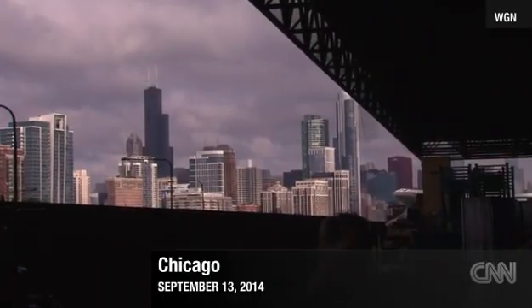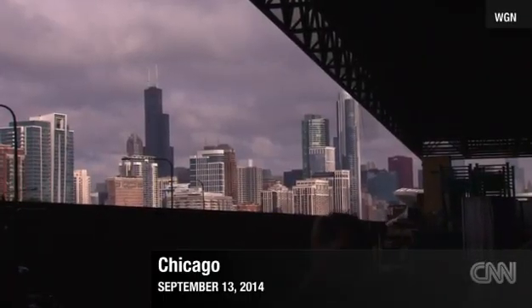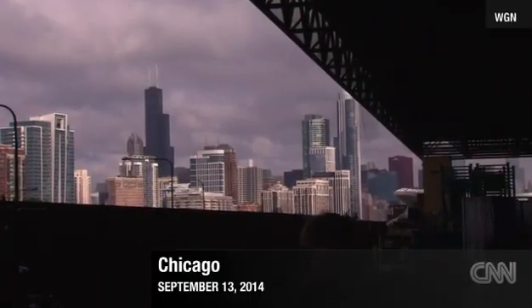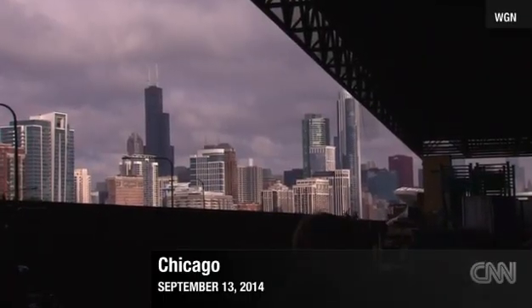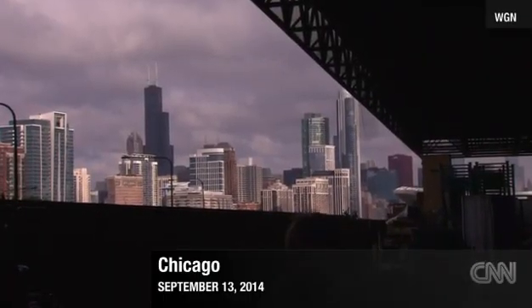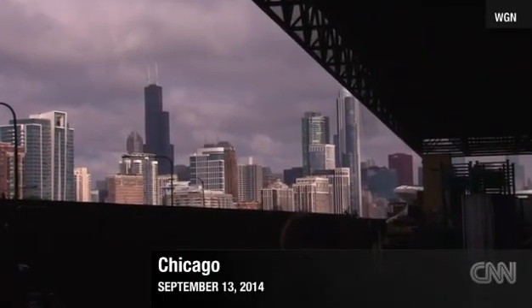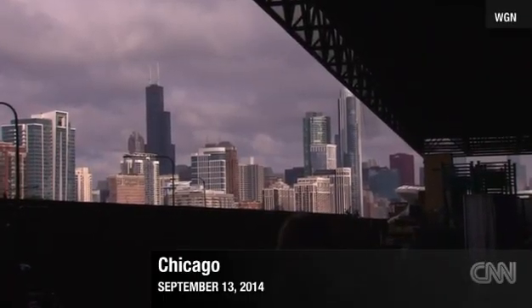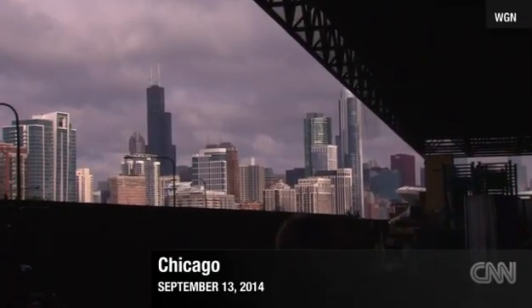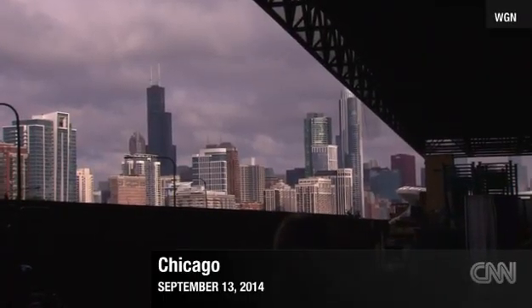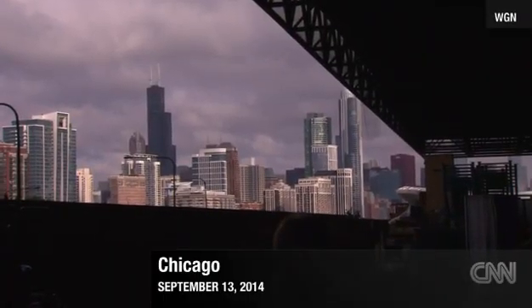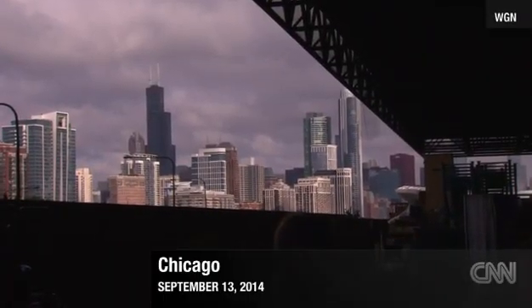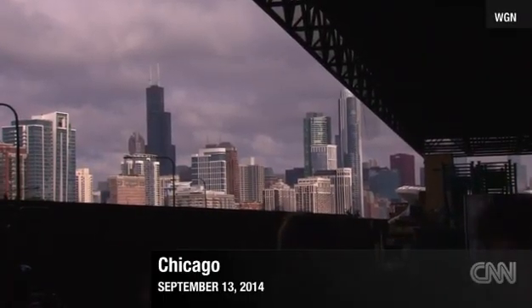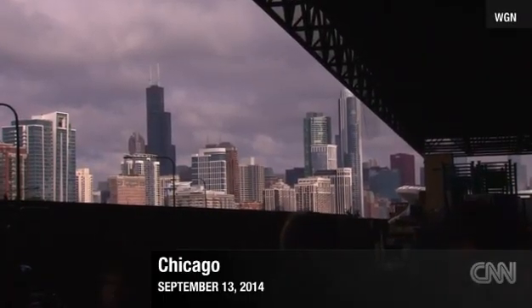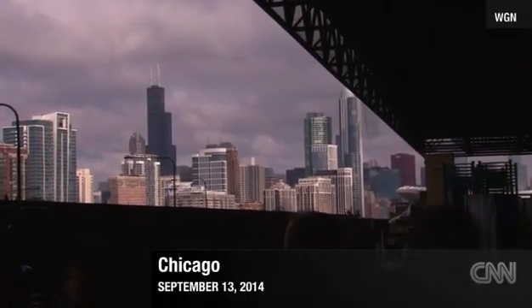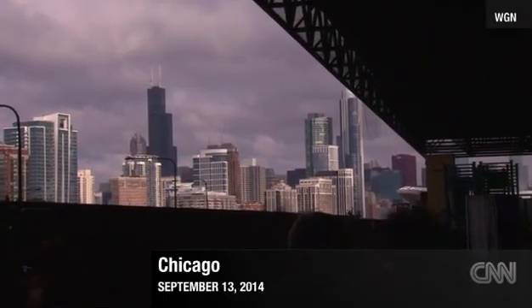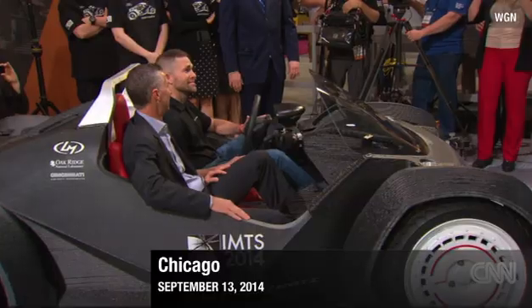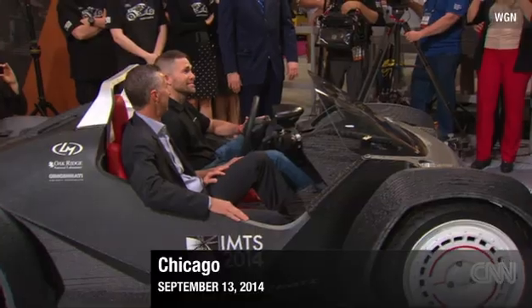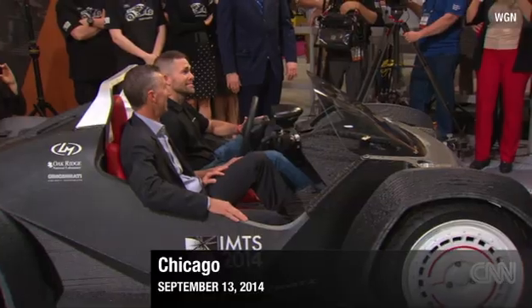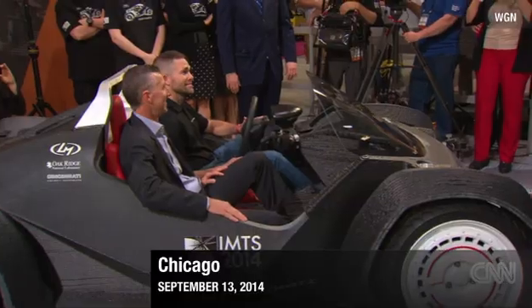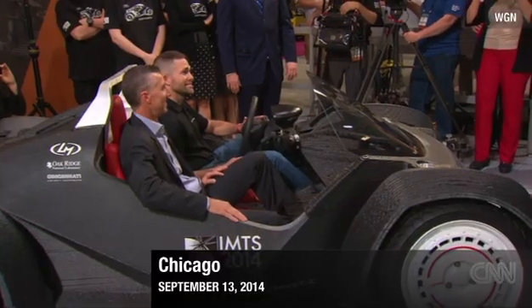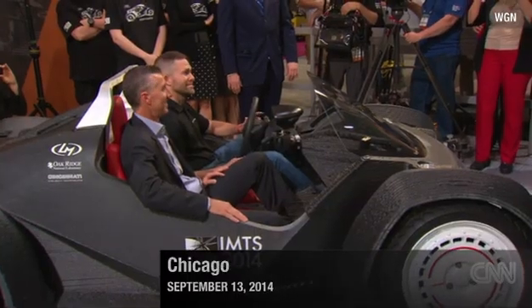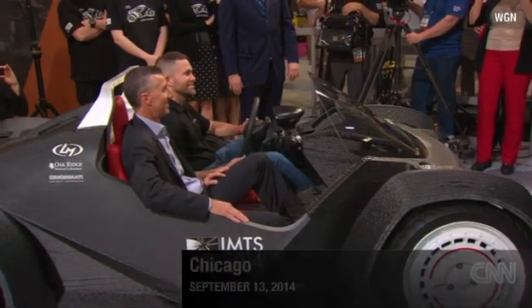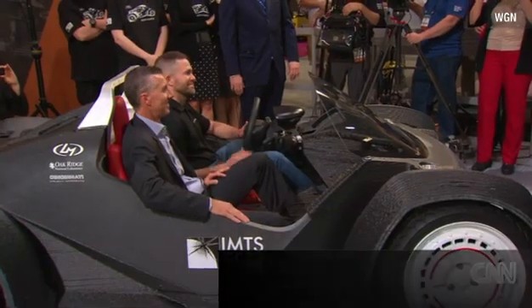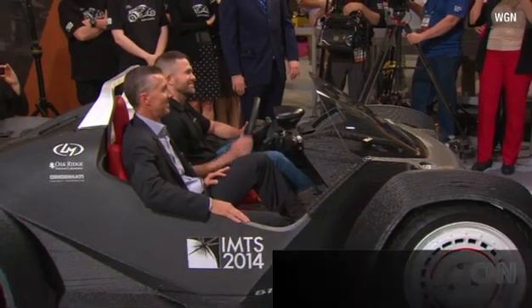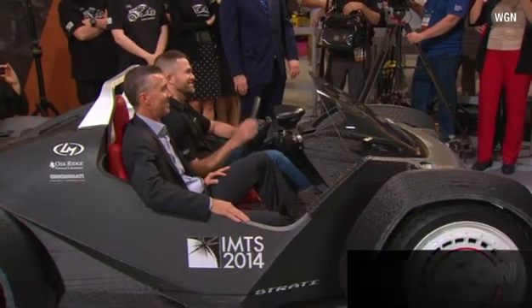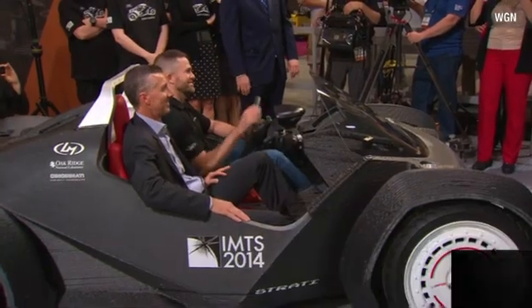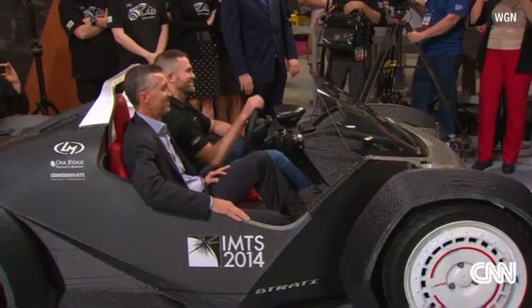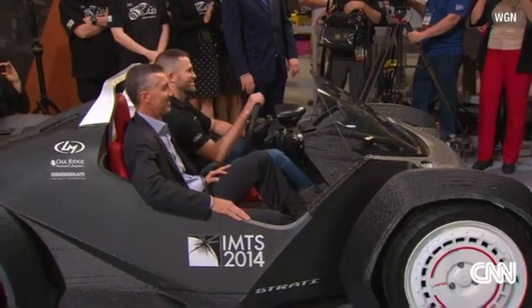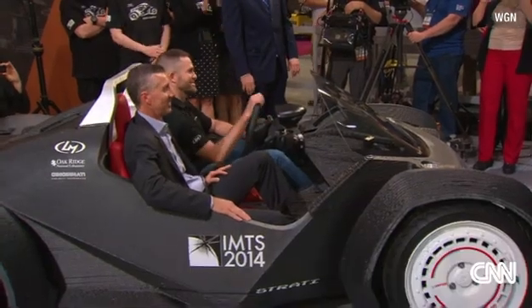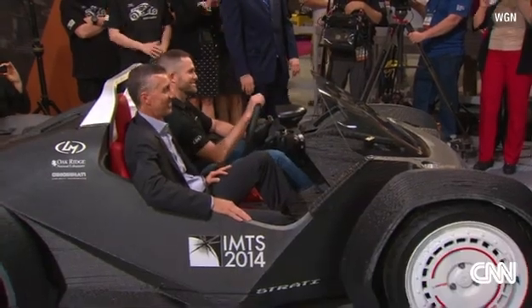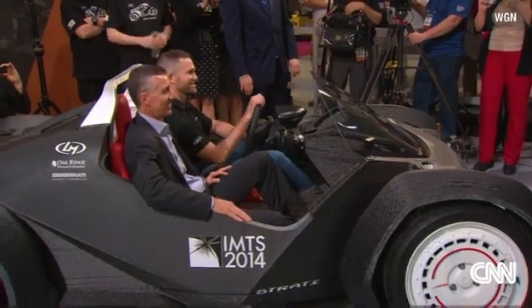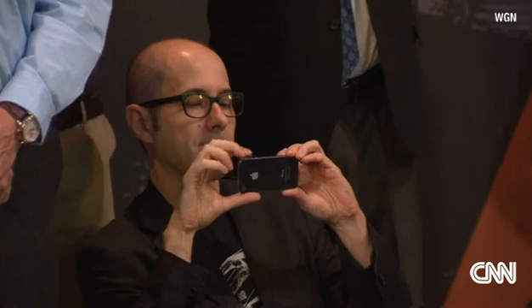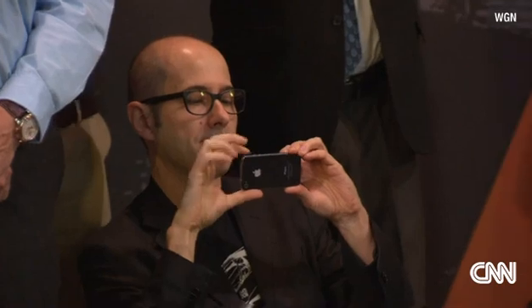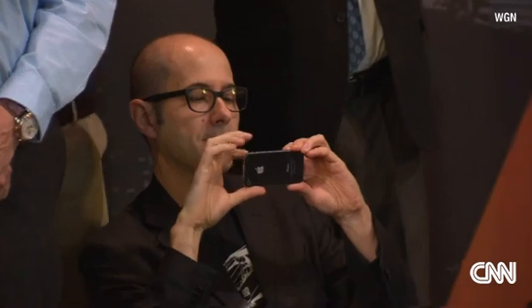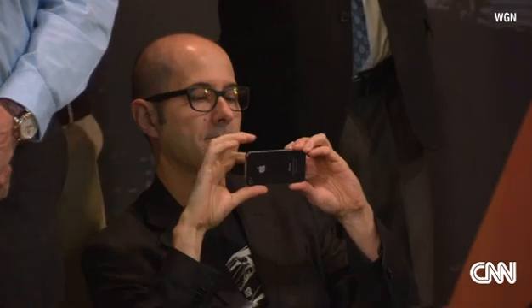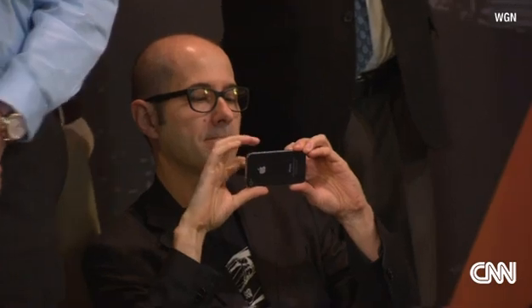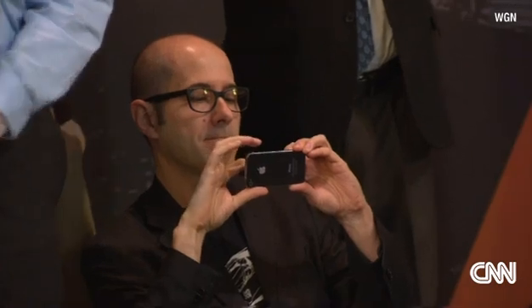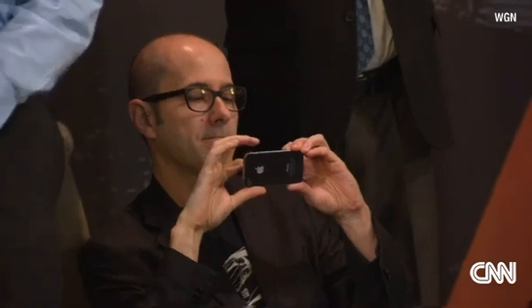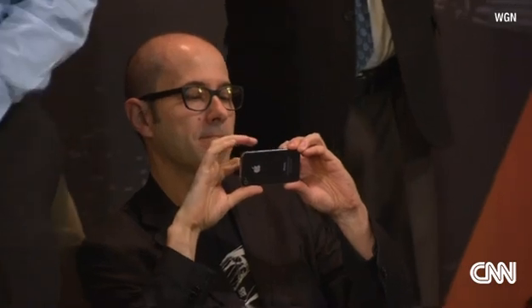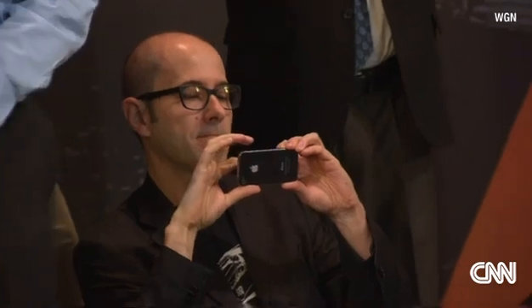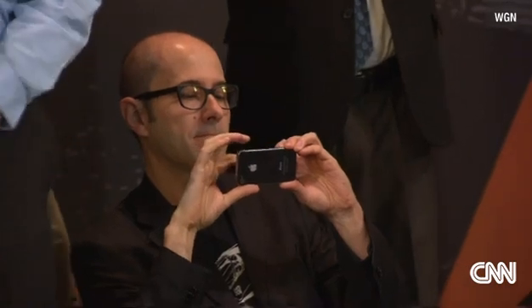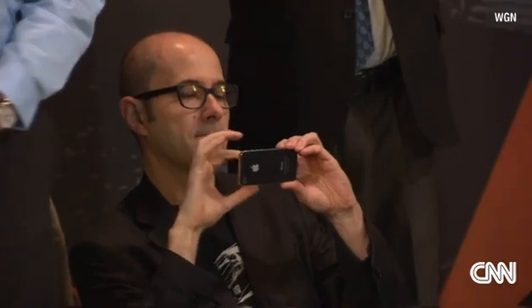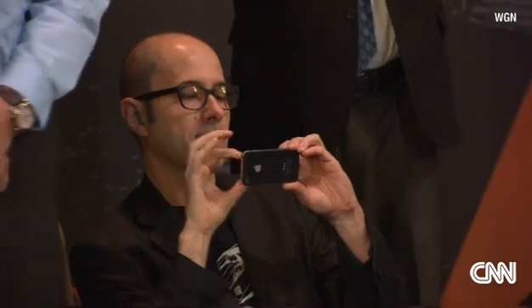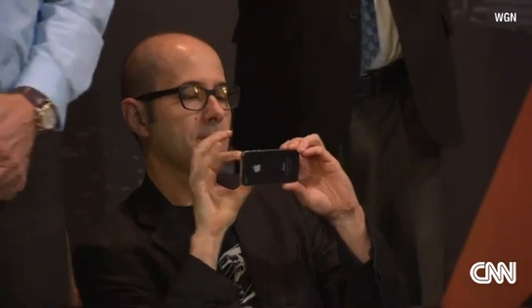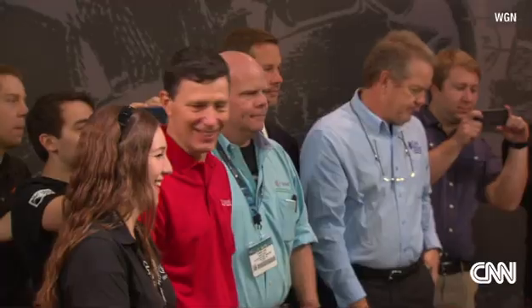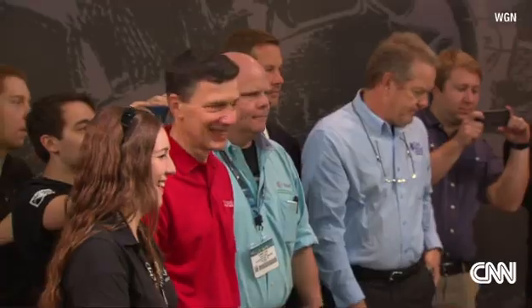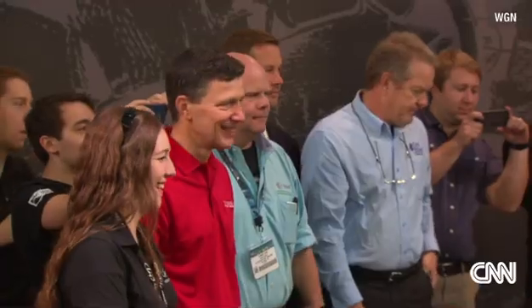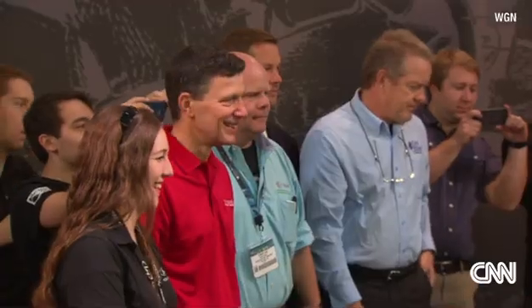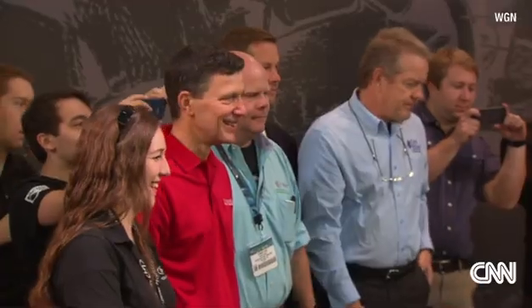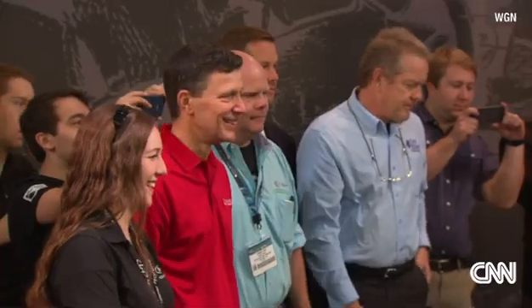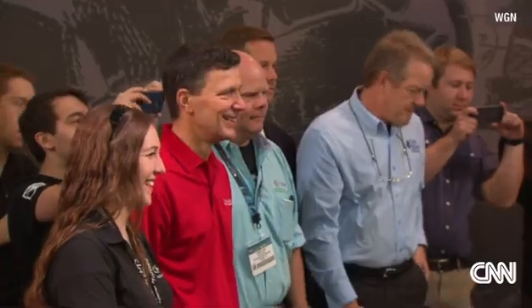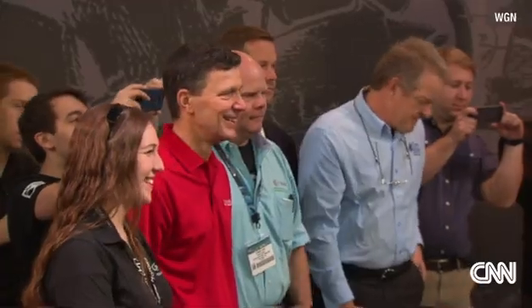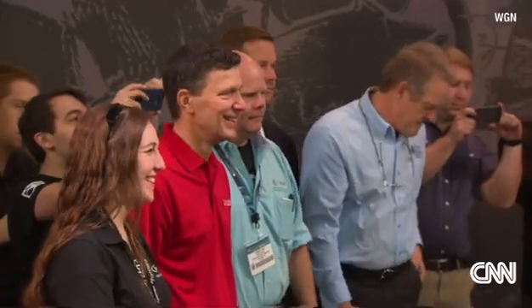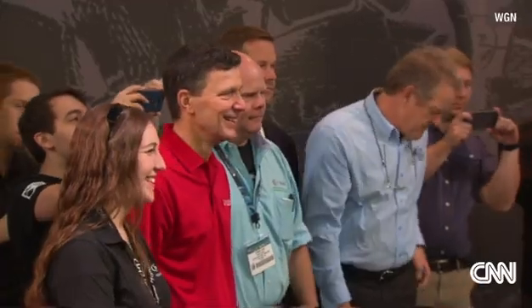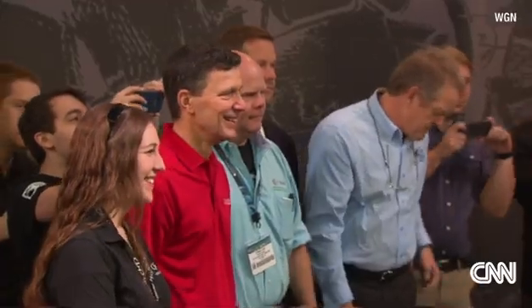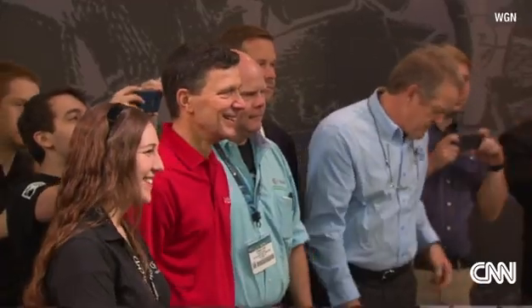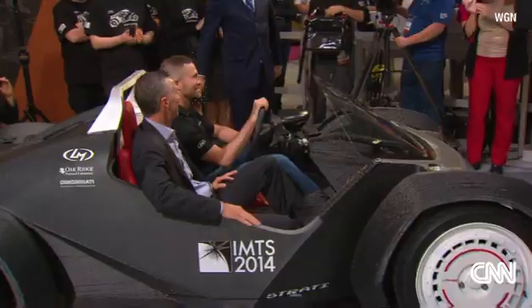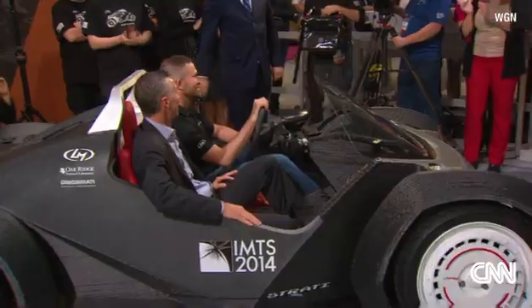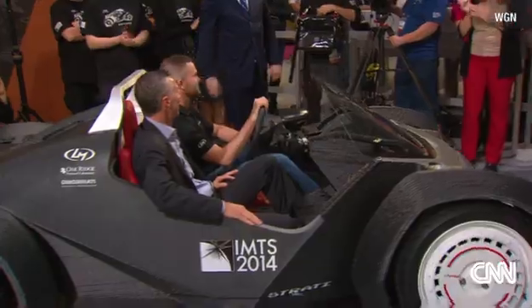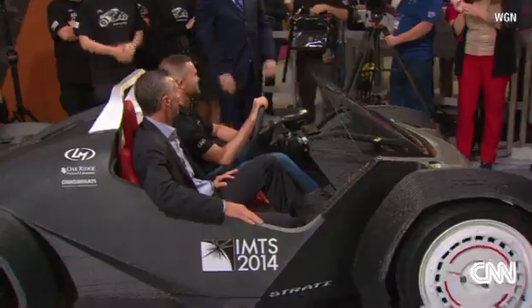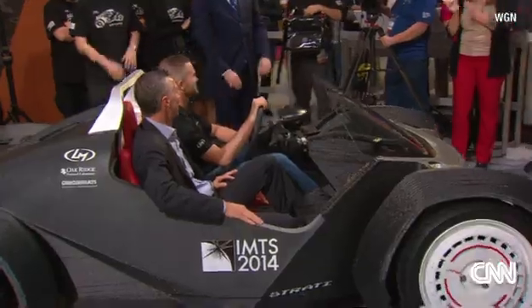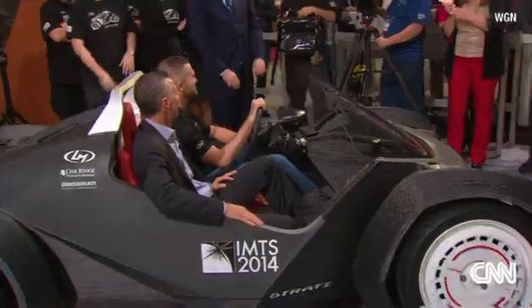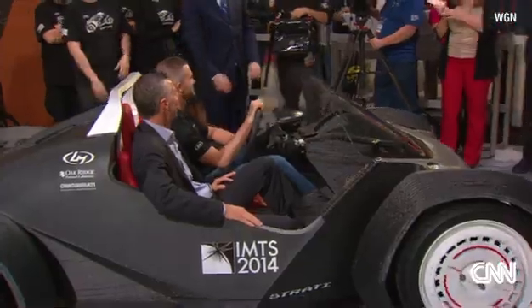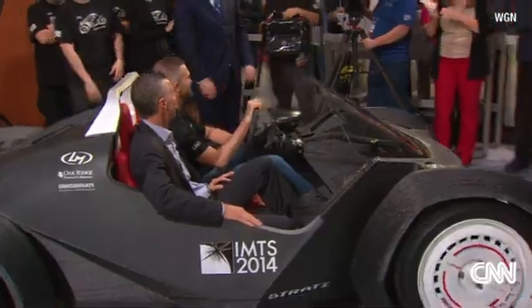At McCormick Place, the race to the future in automaking took off at a walking pace.